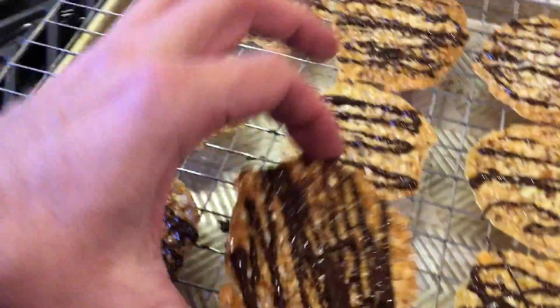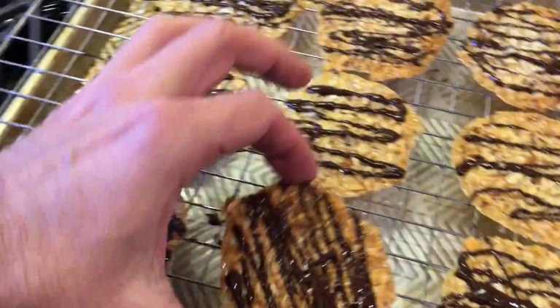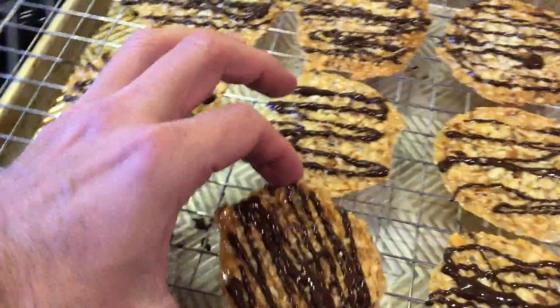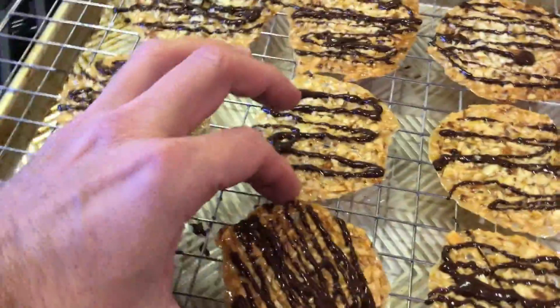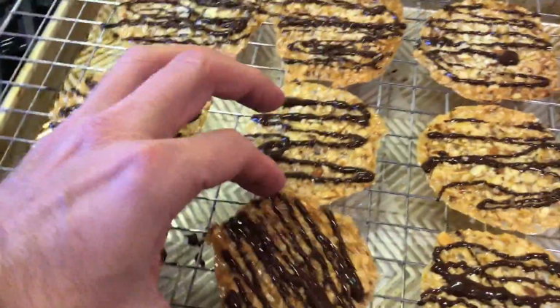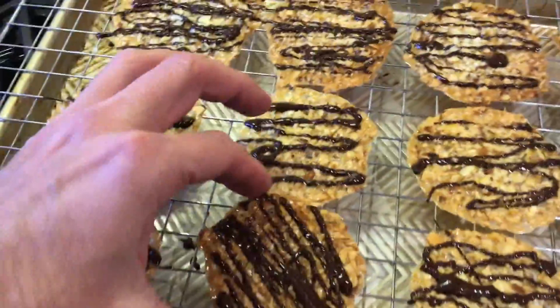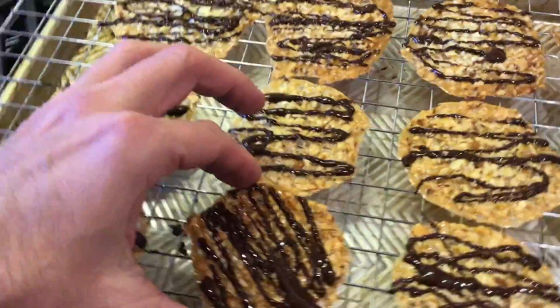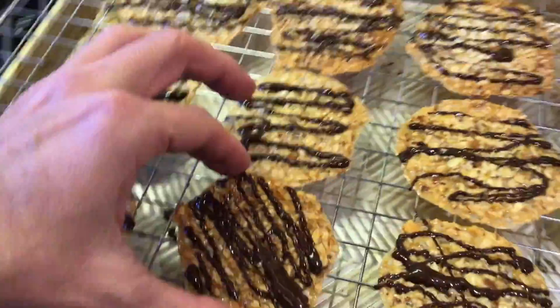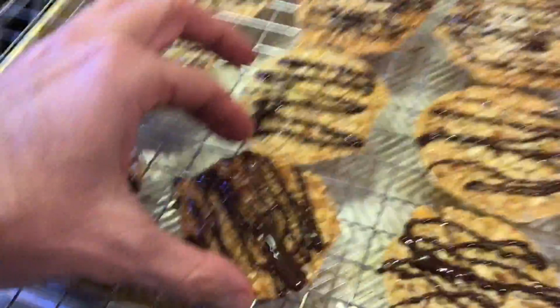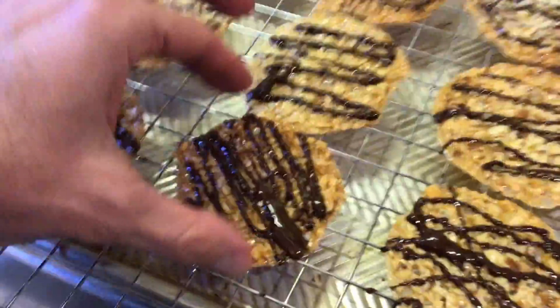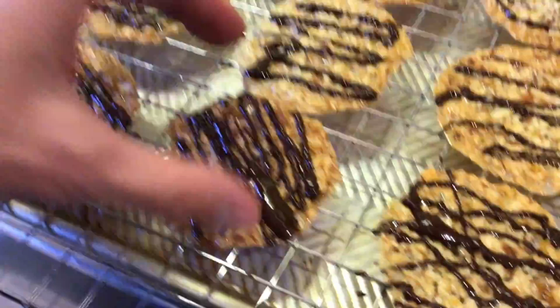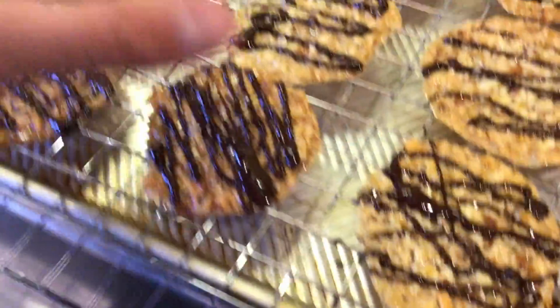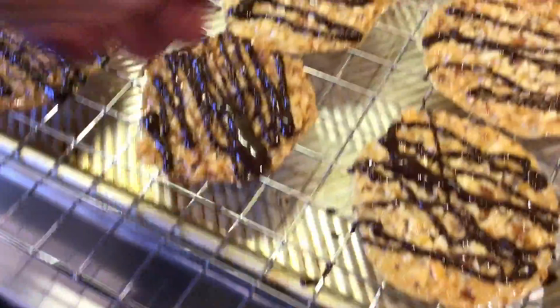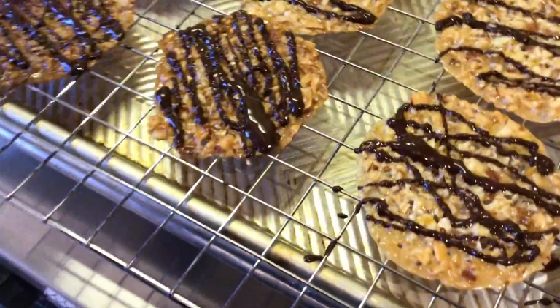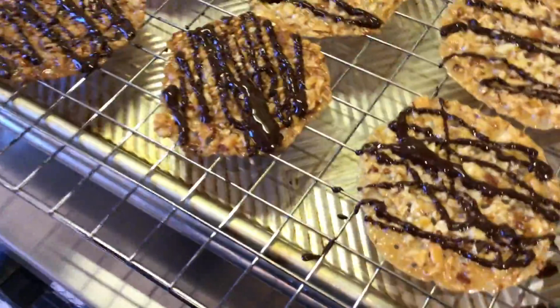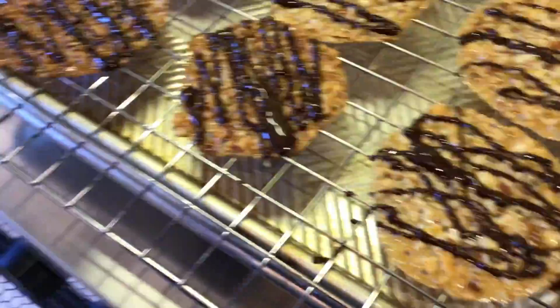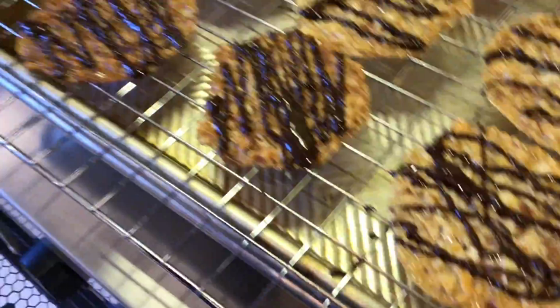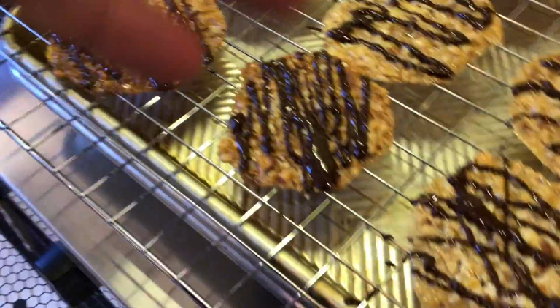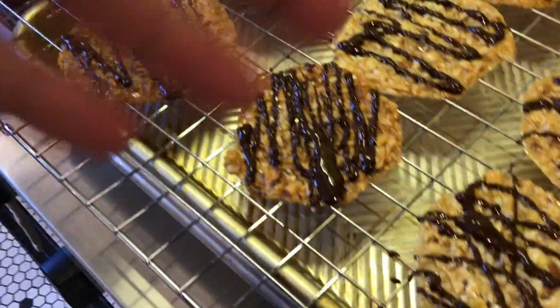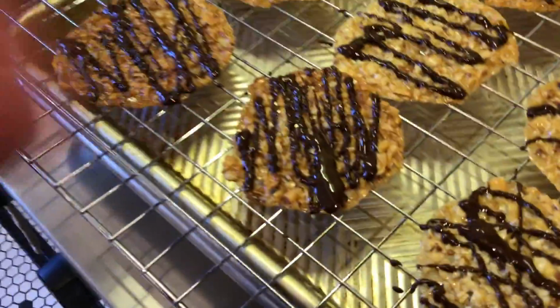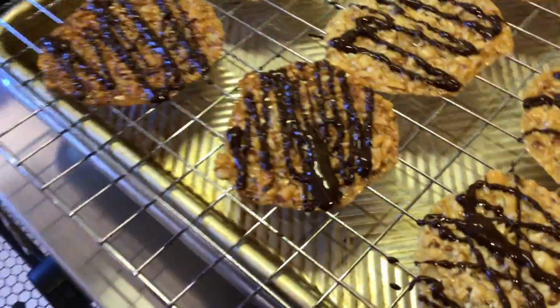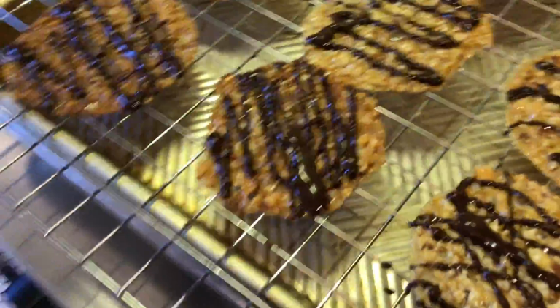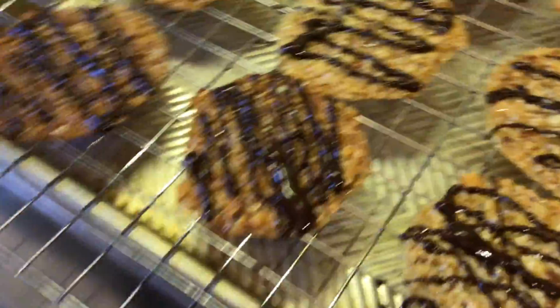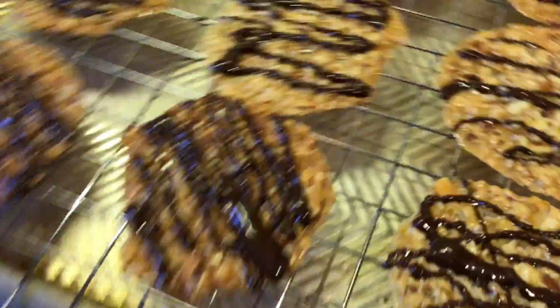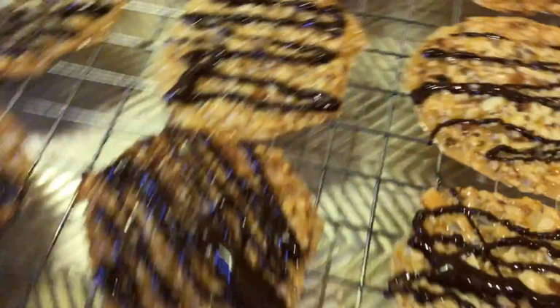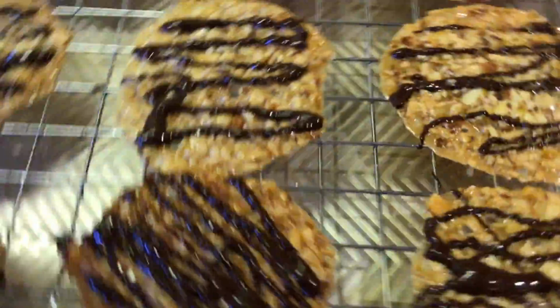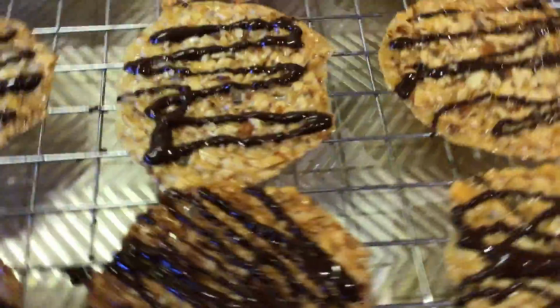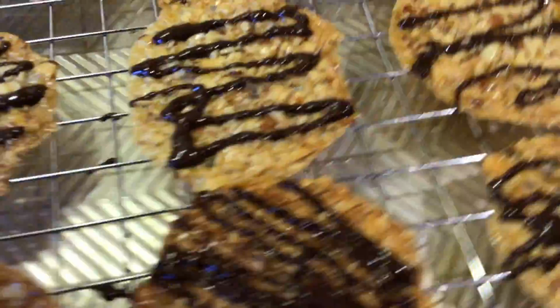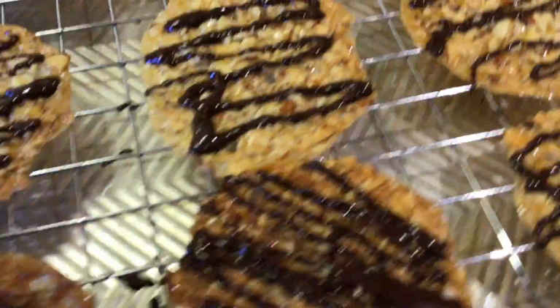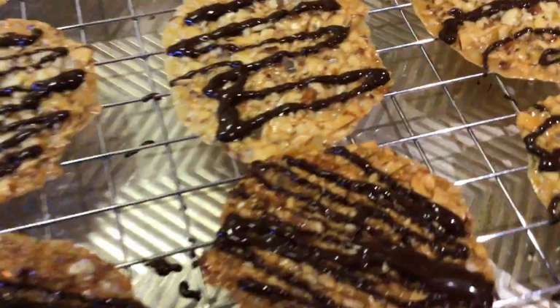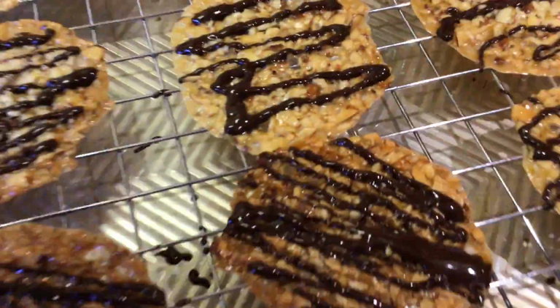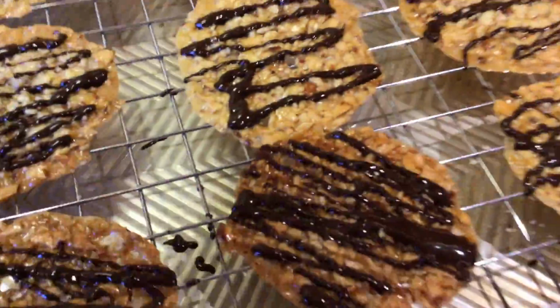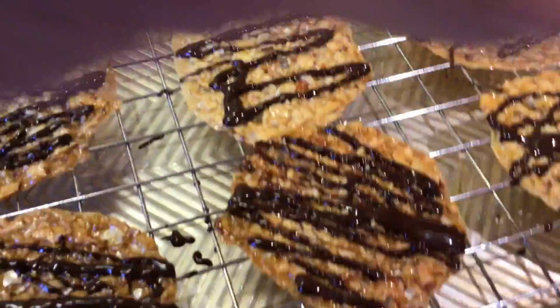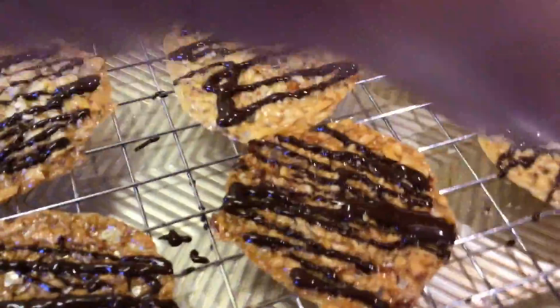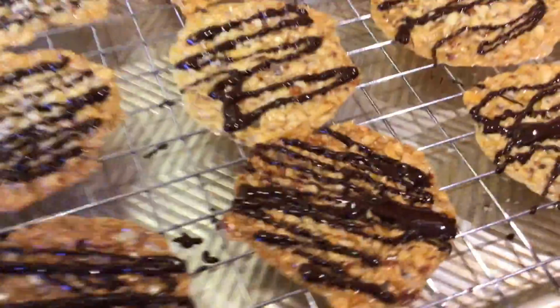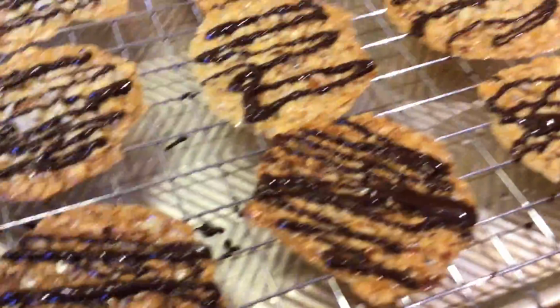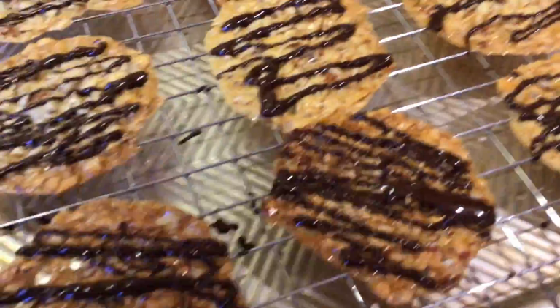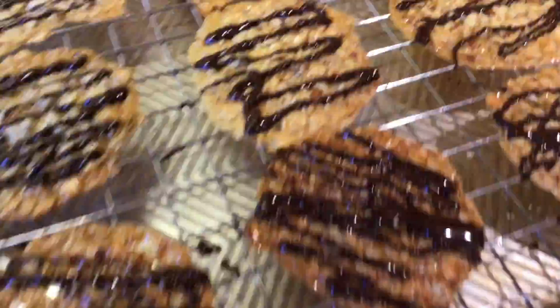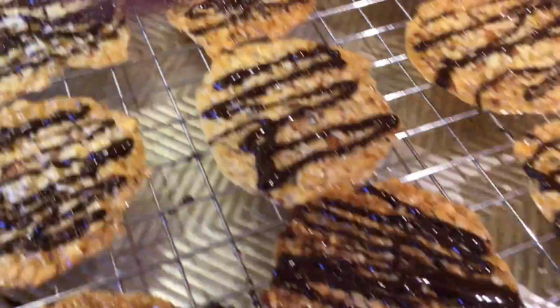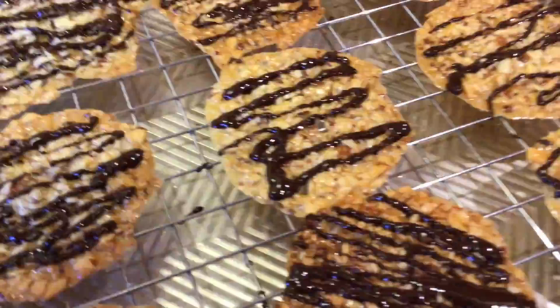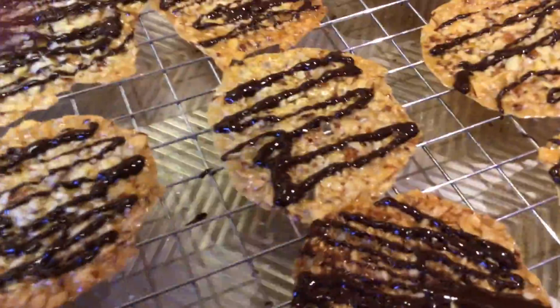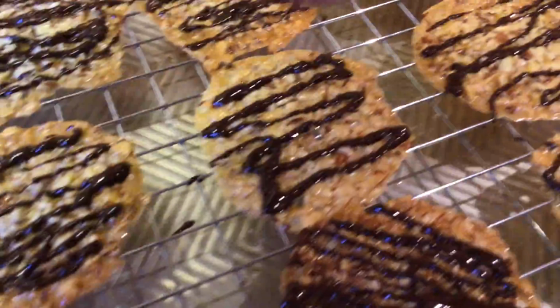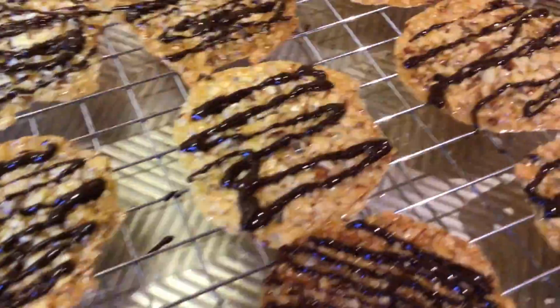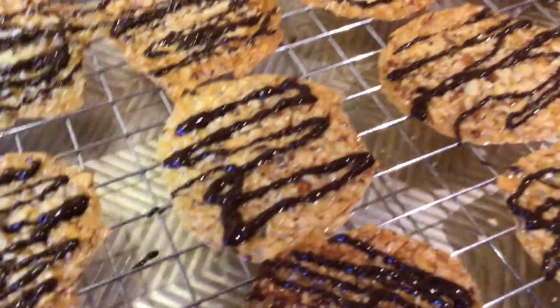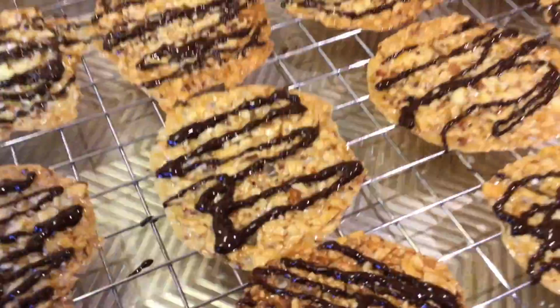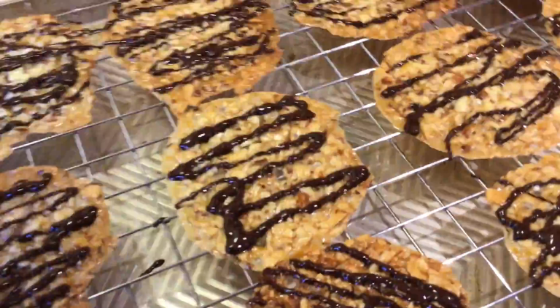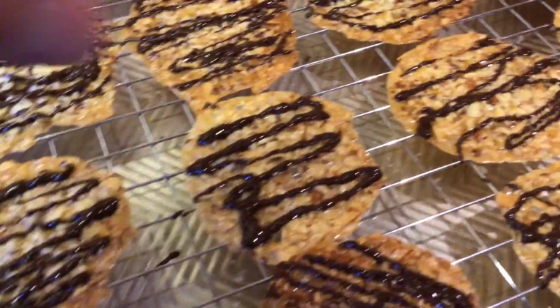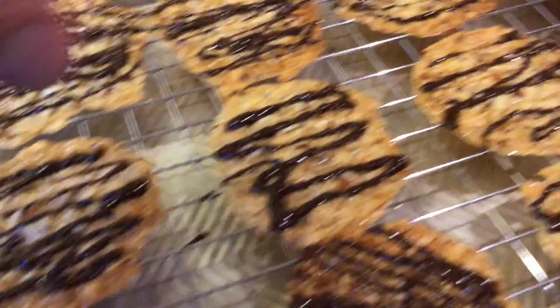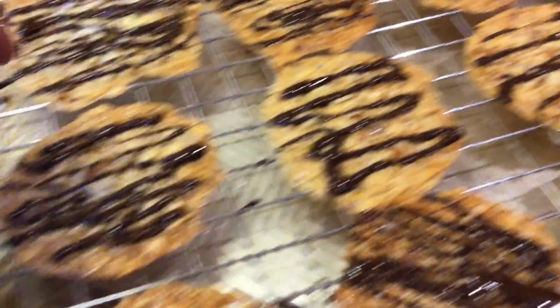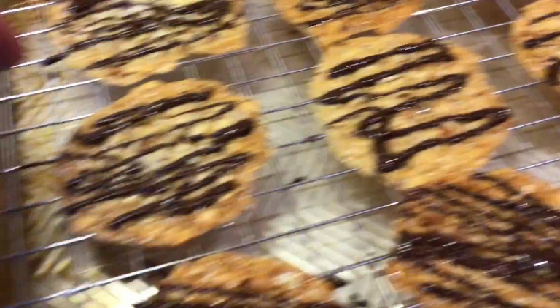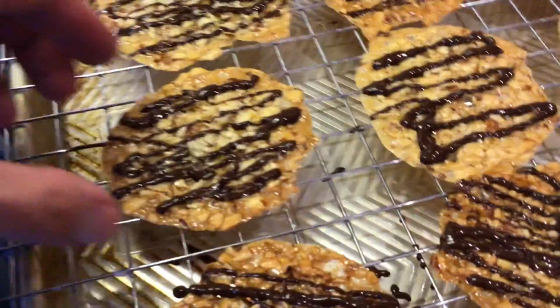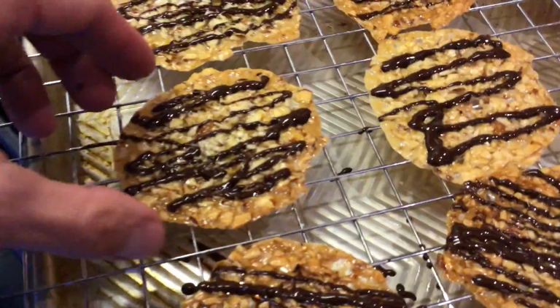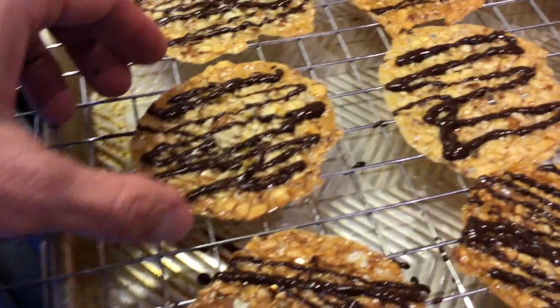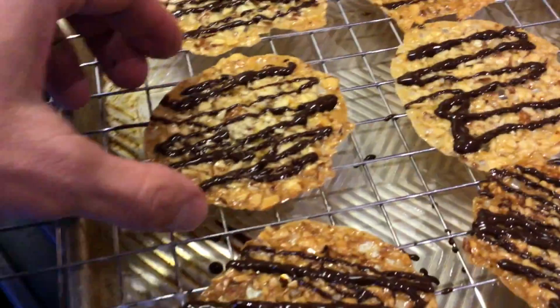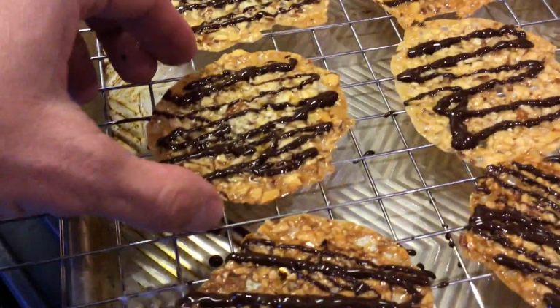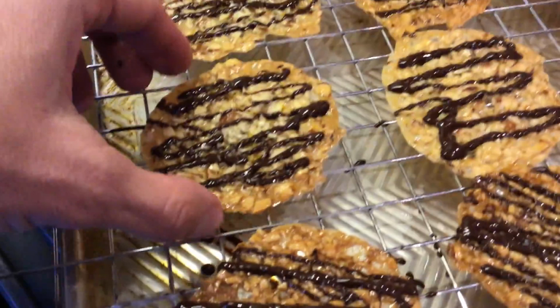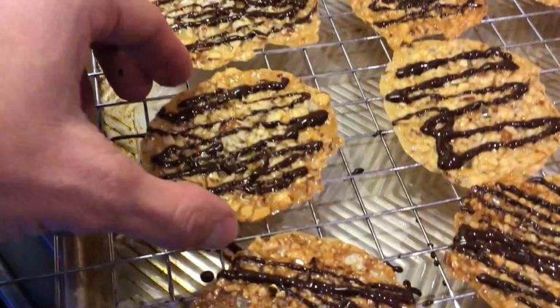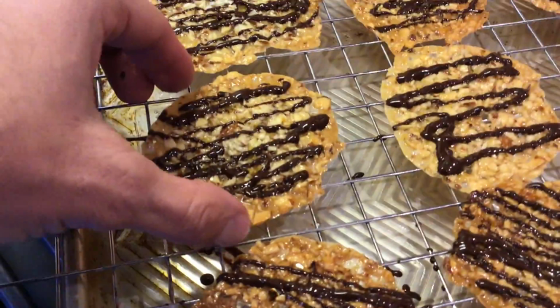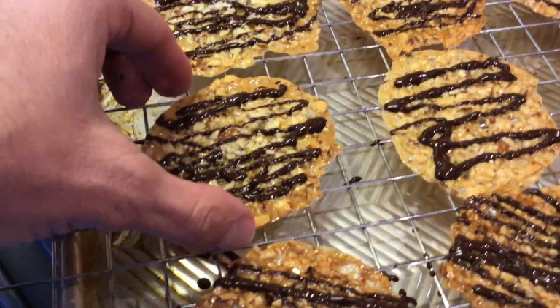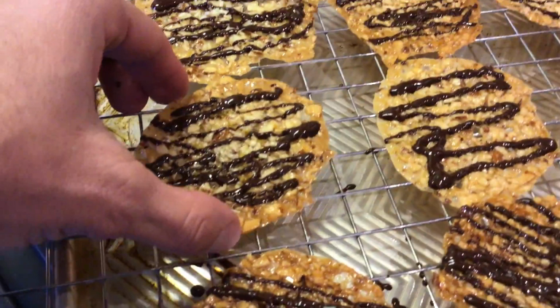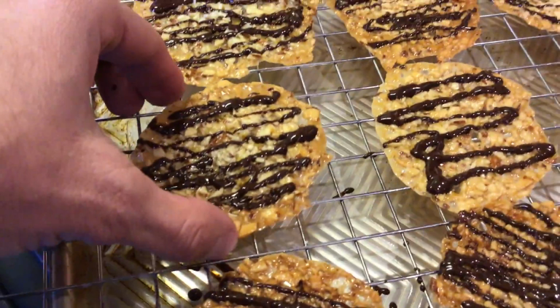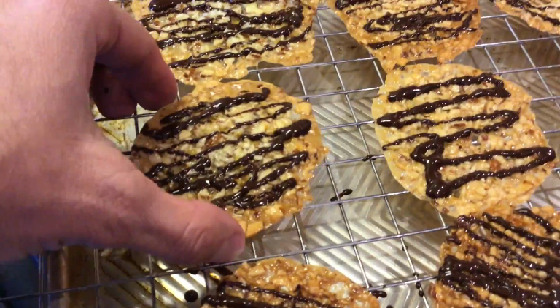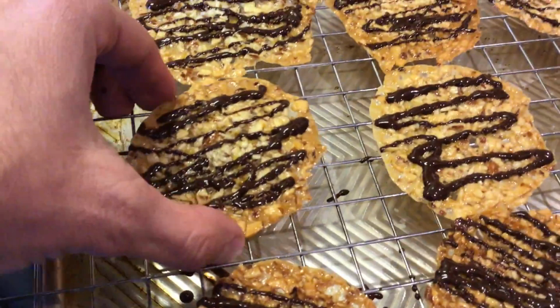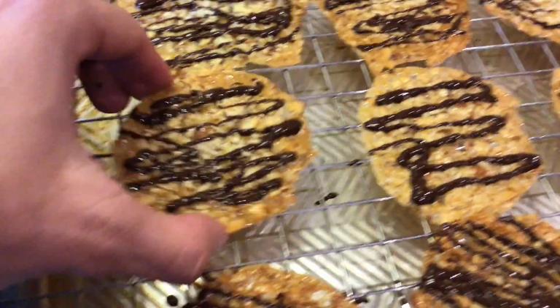I put some chocolate in the microwave and melted it, and then I just did some little stripes across that. So that's what a Florentine is.